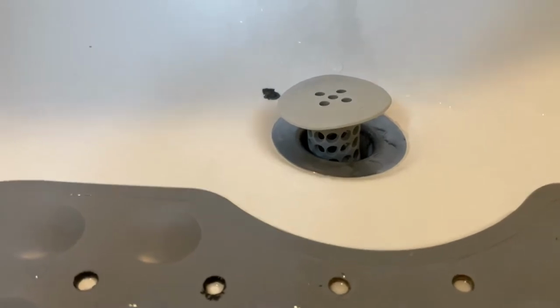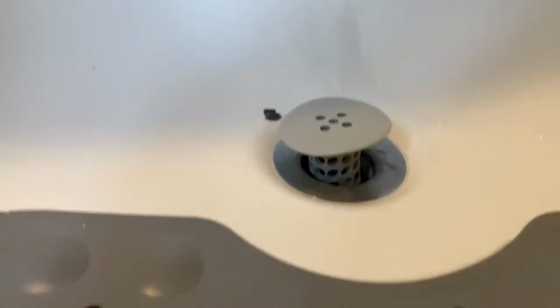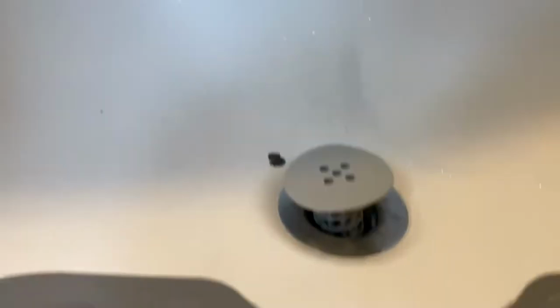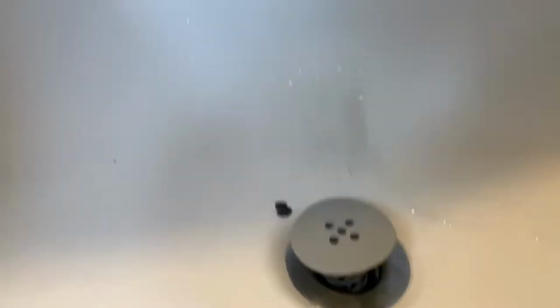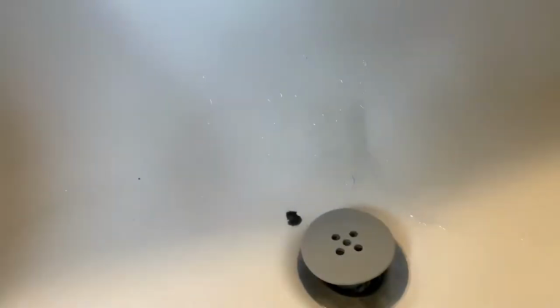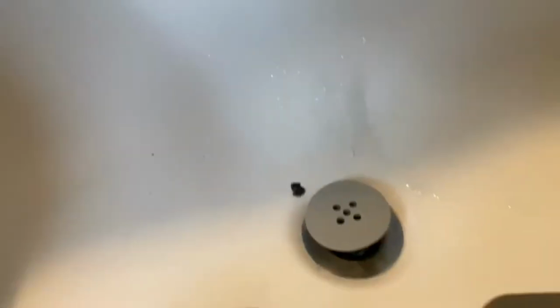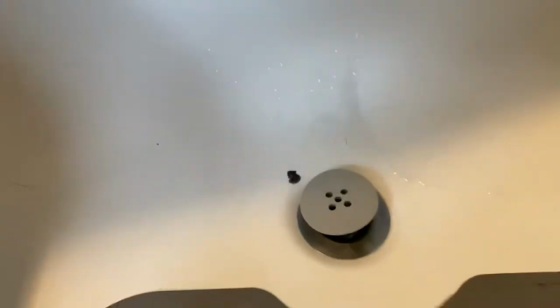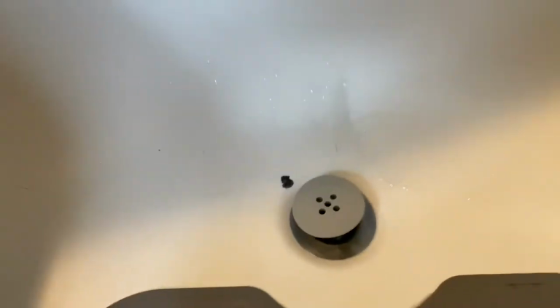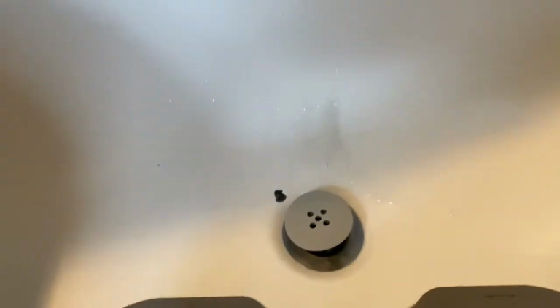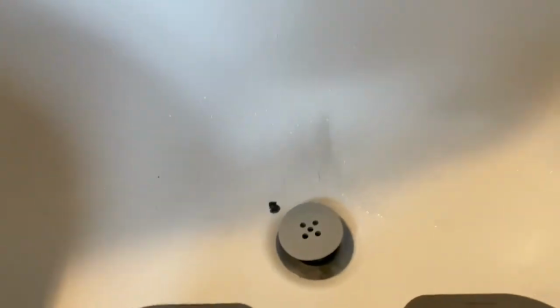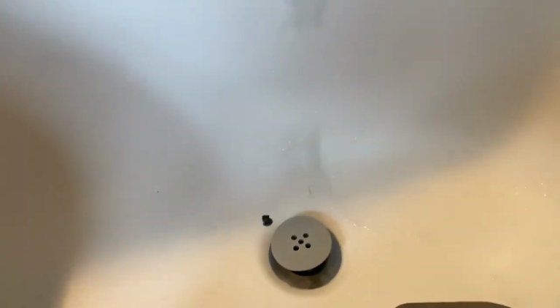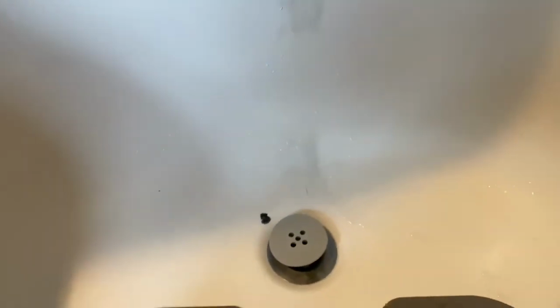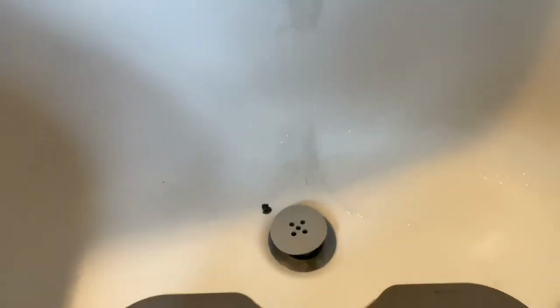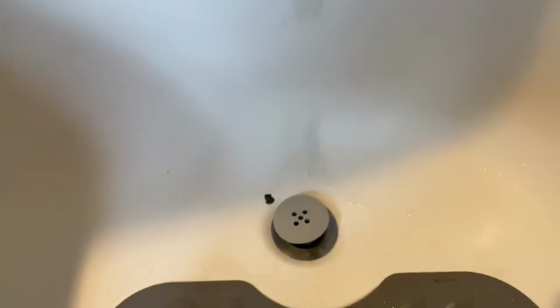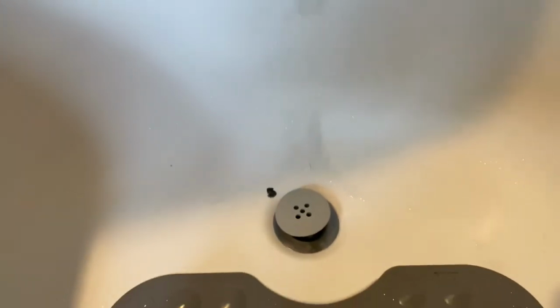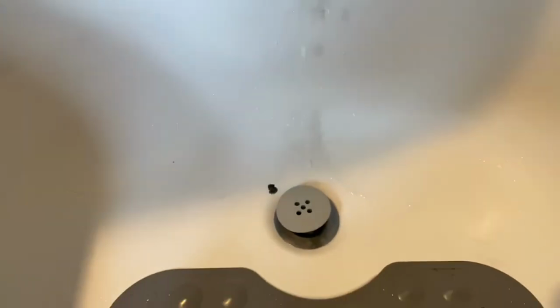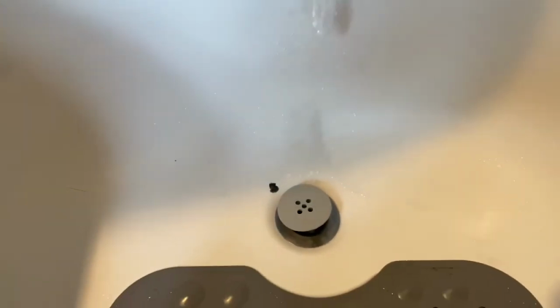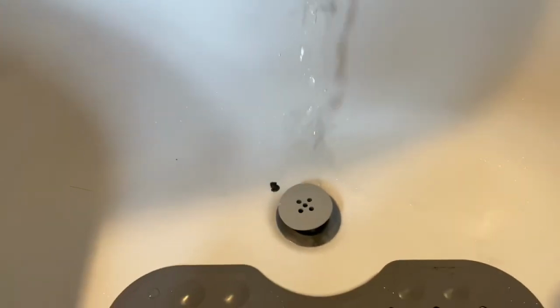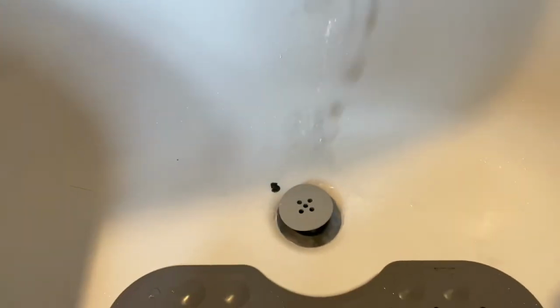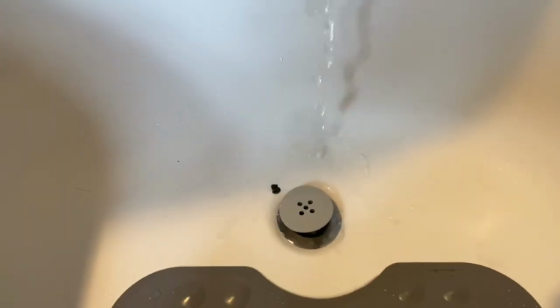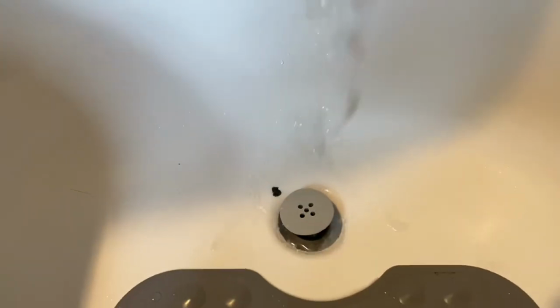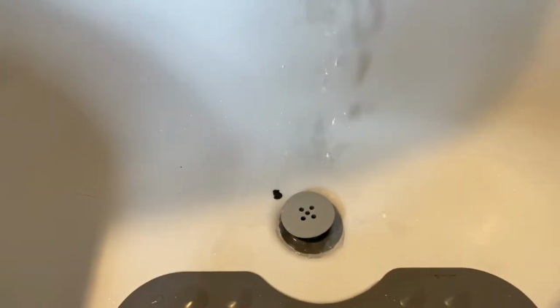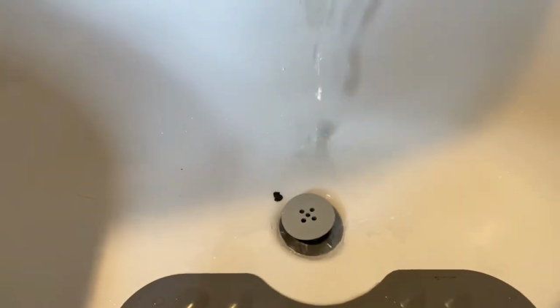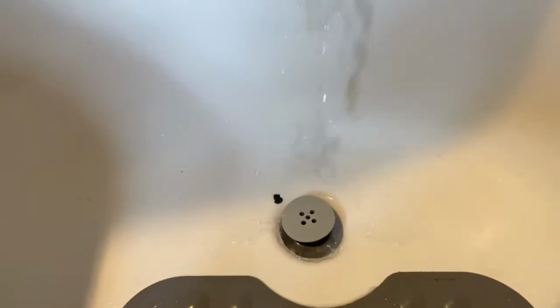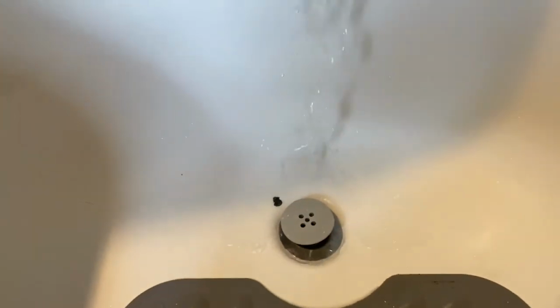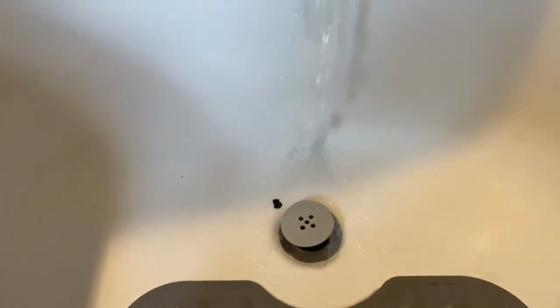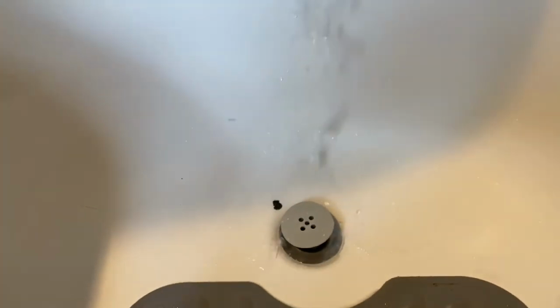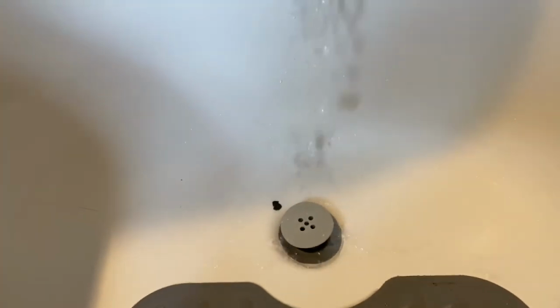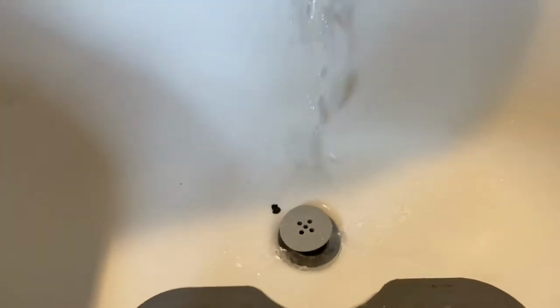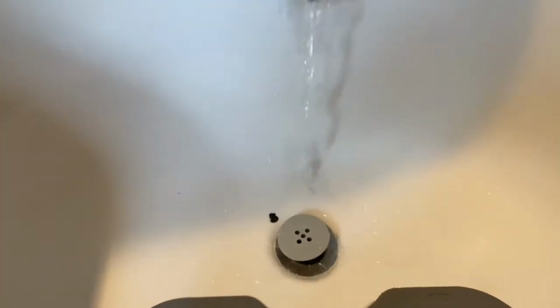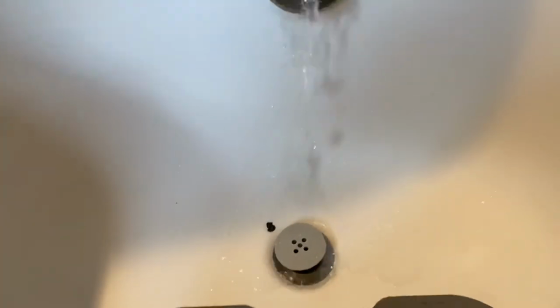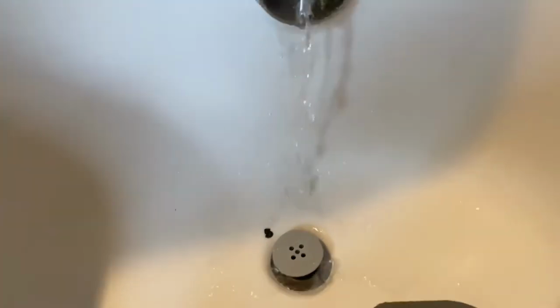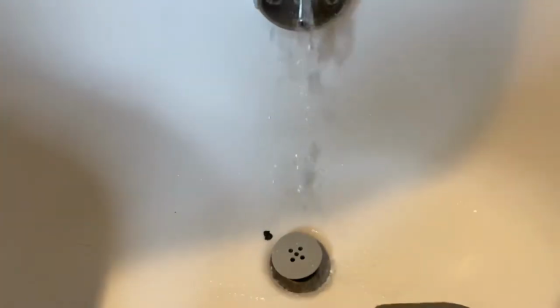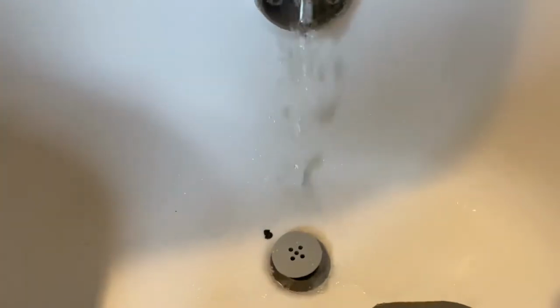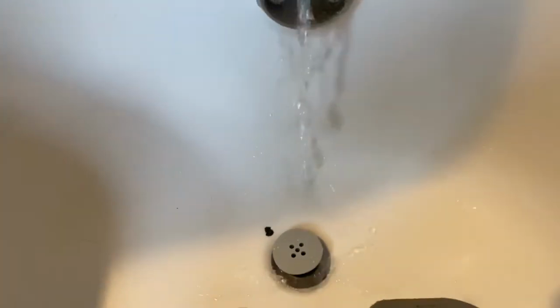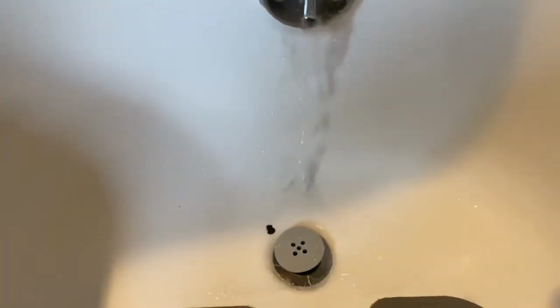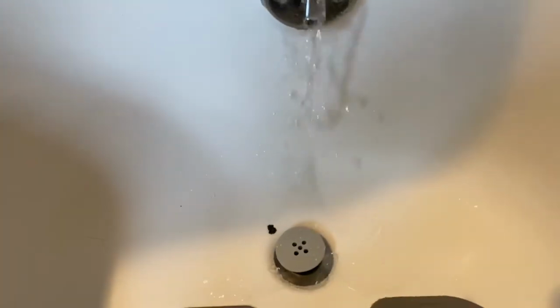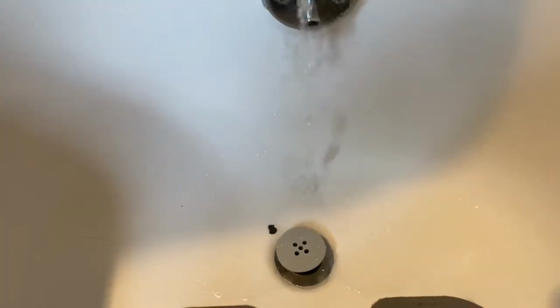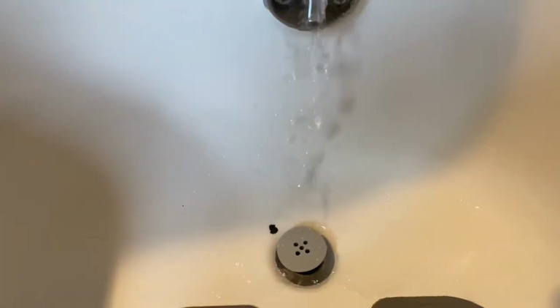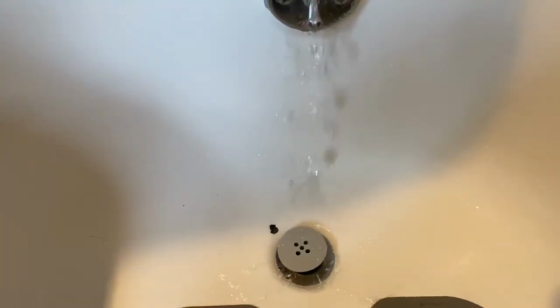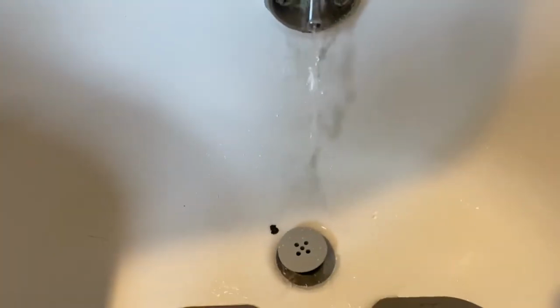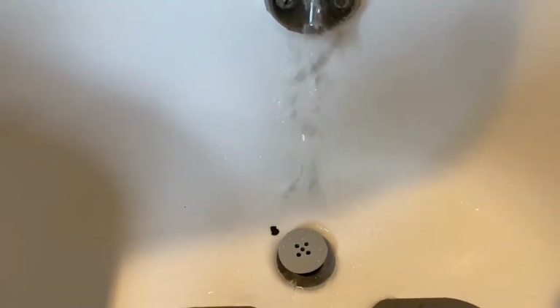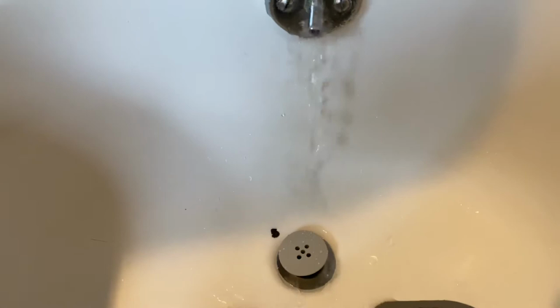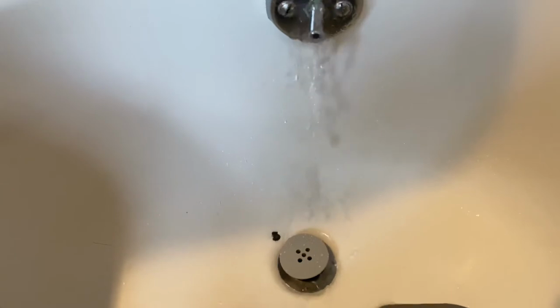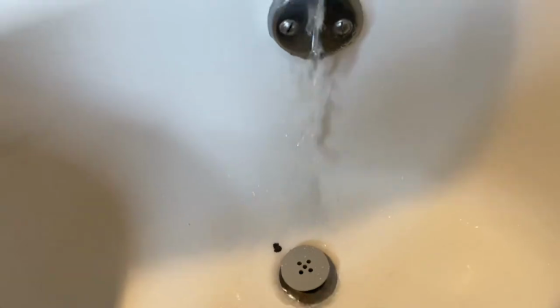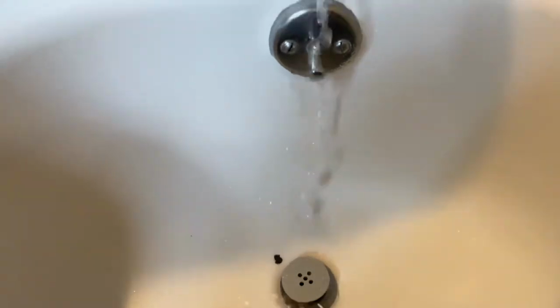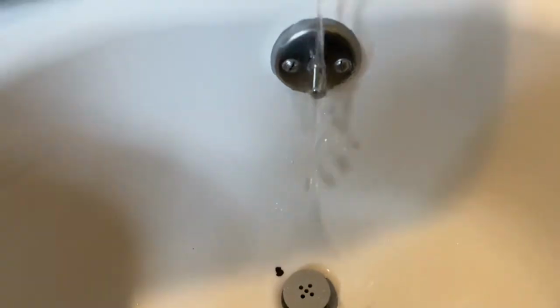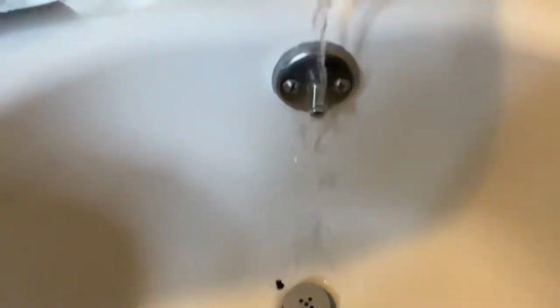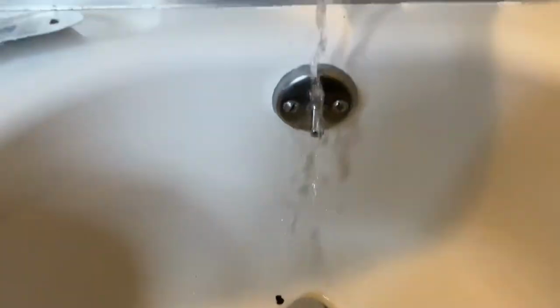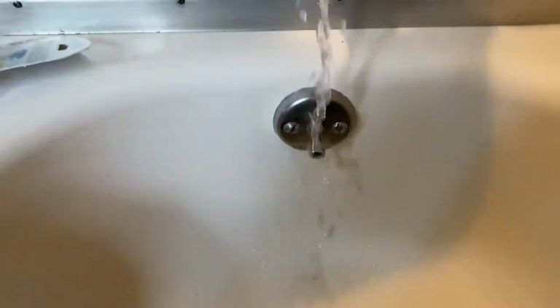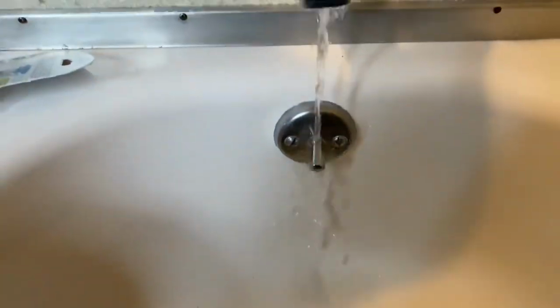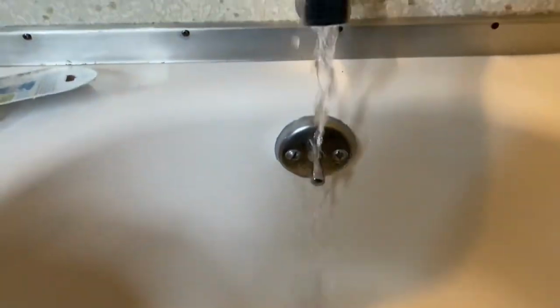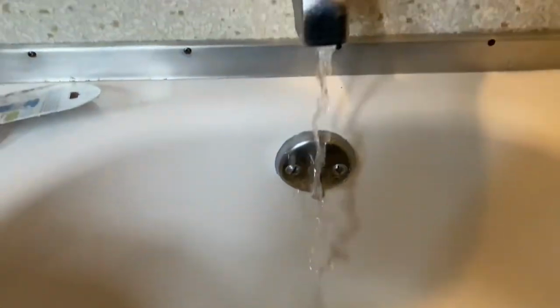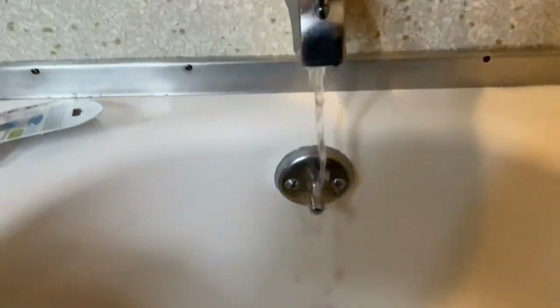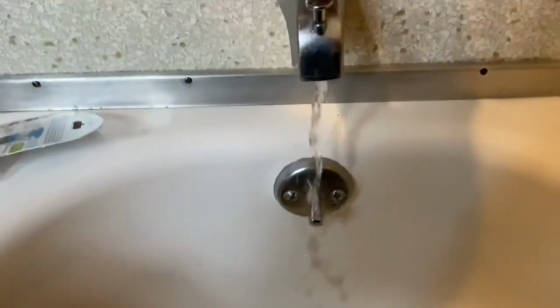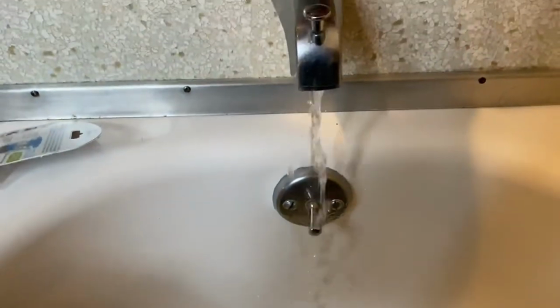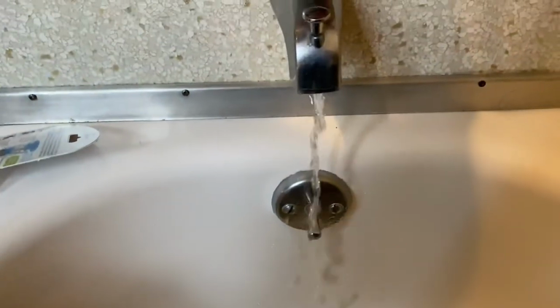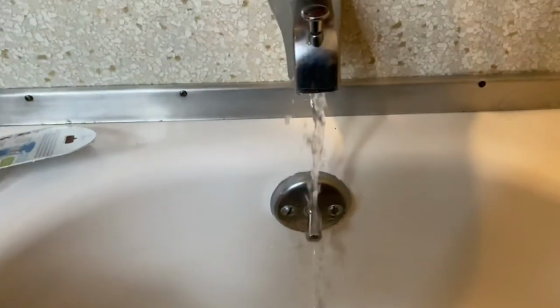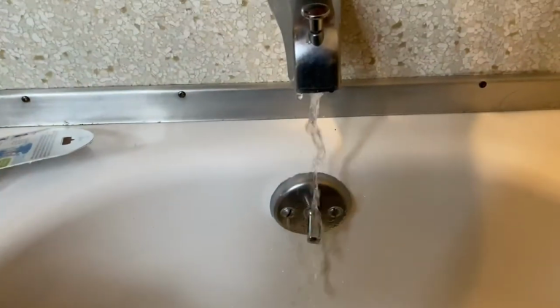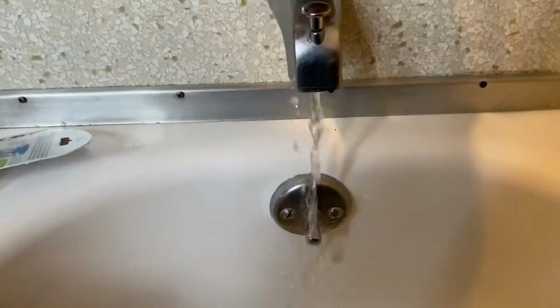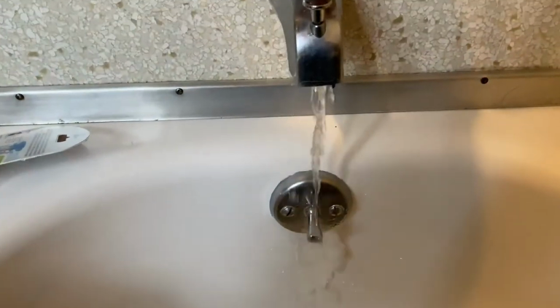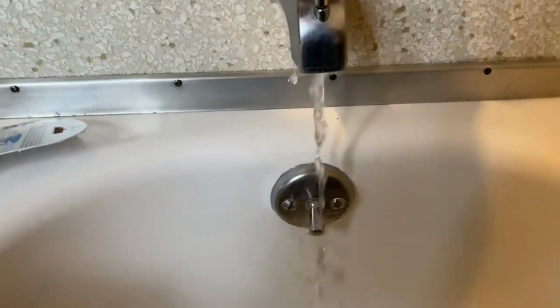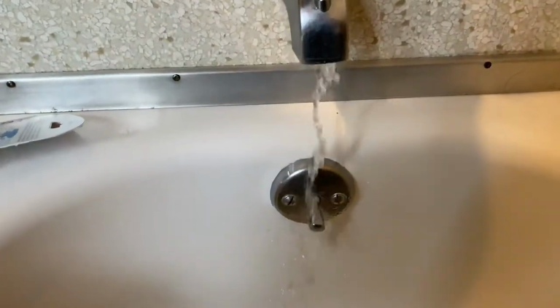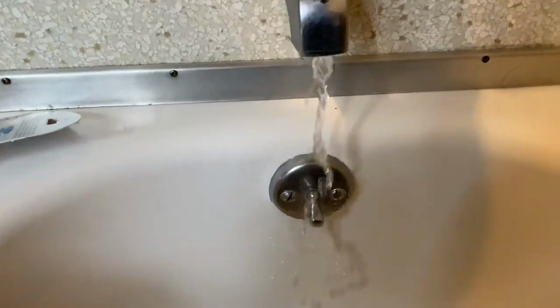And definitely it is a time saver. I clean it about once a week and it's just amazing.